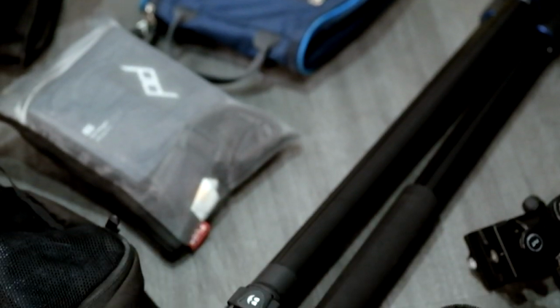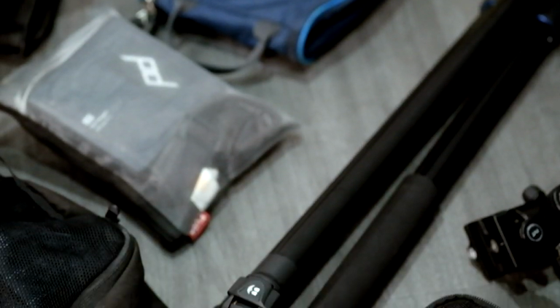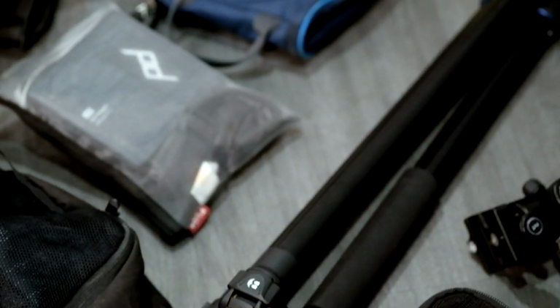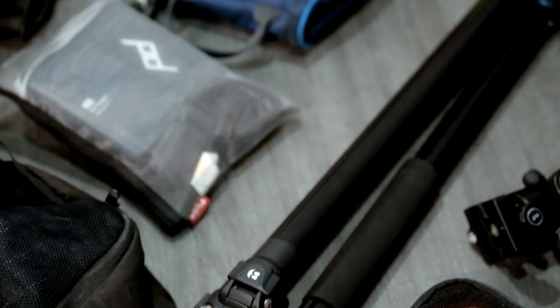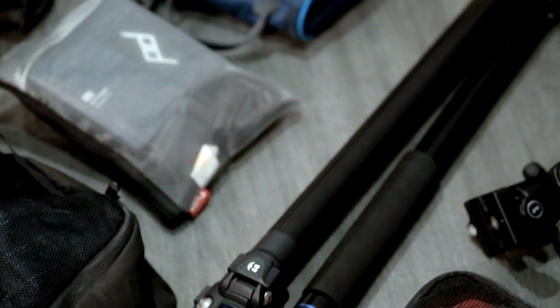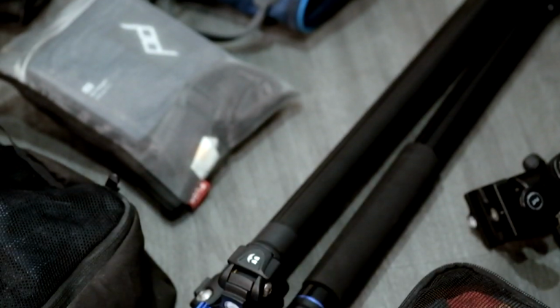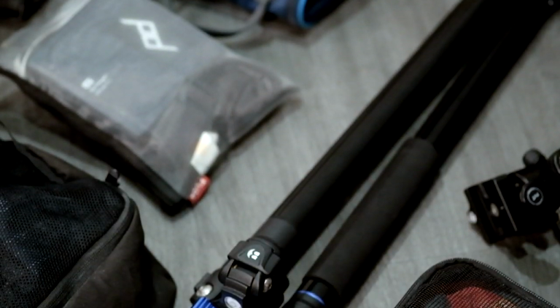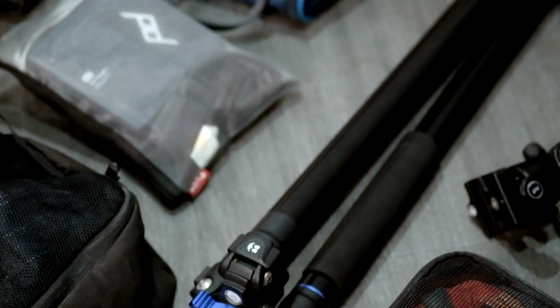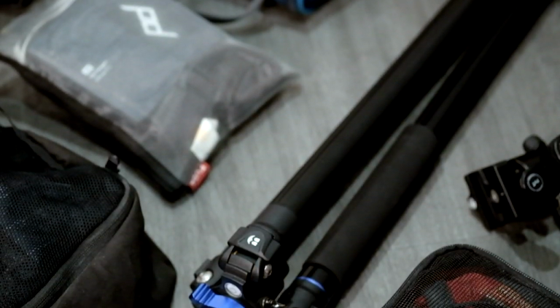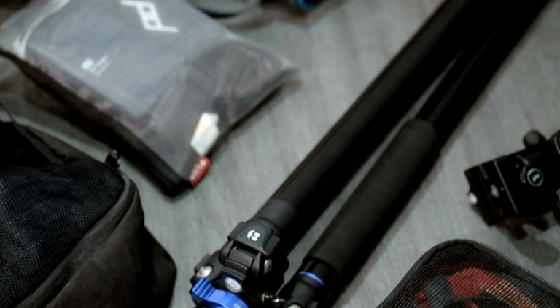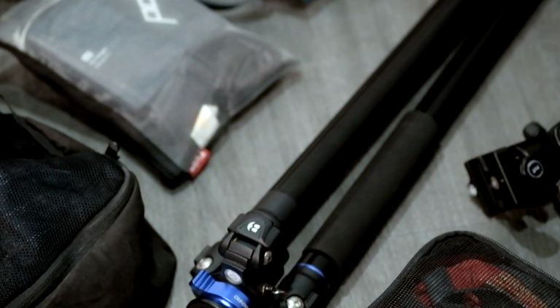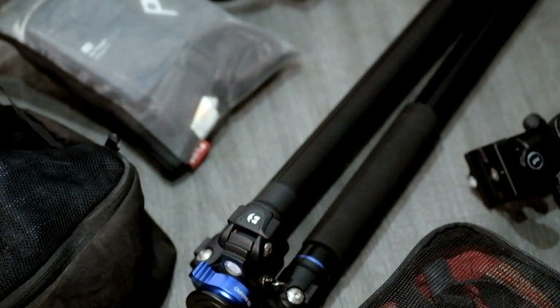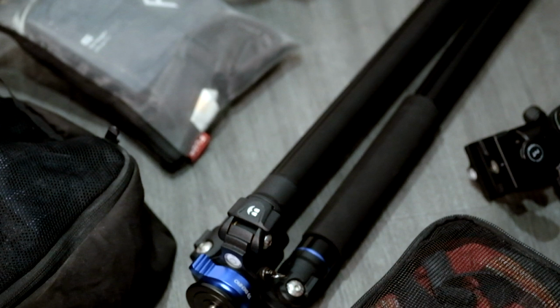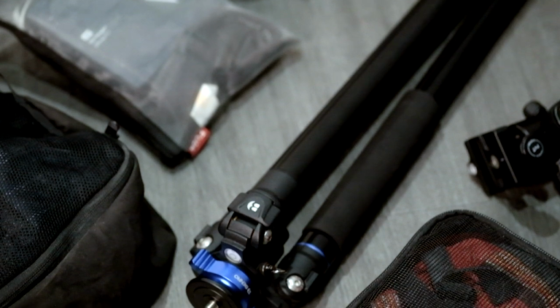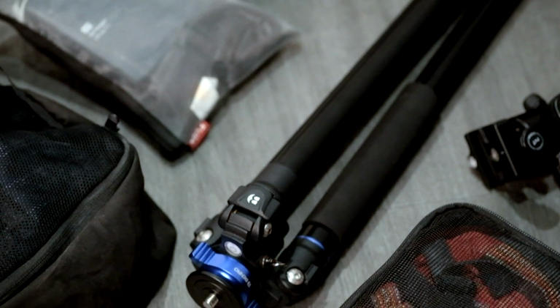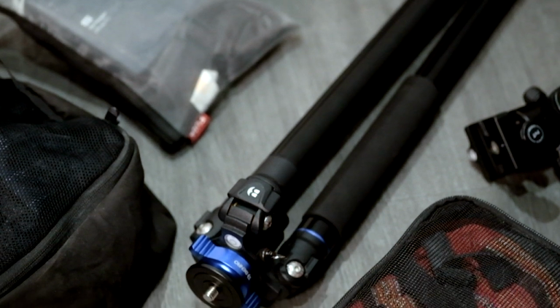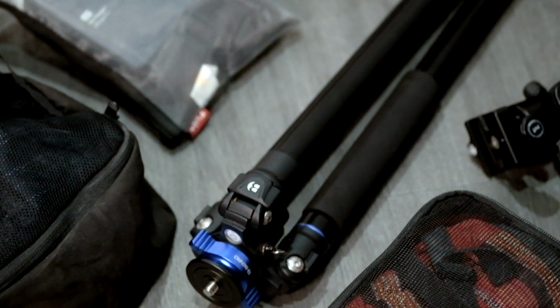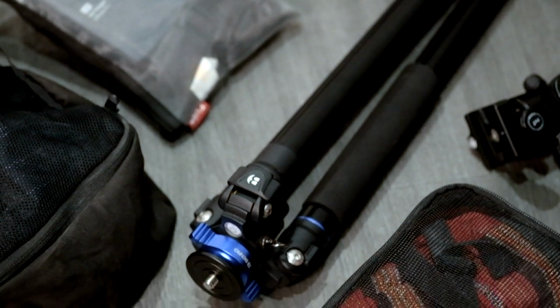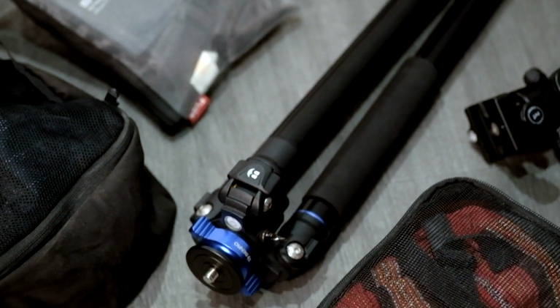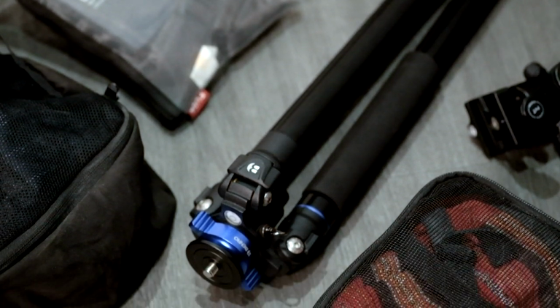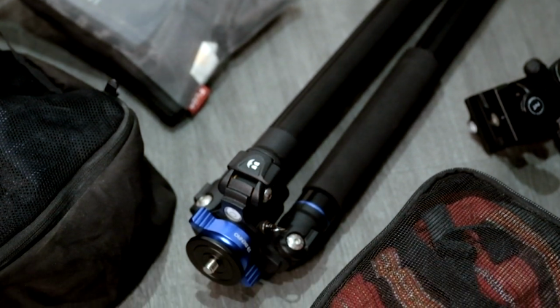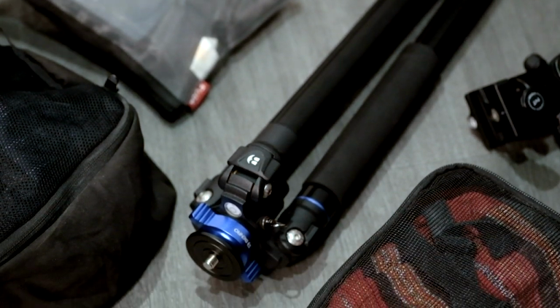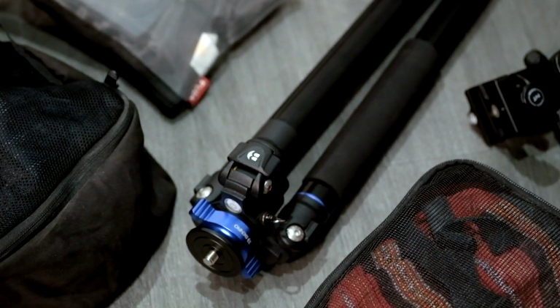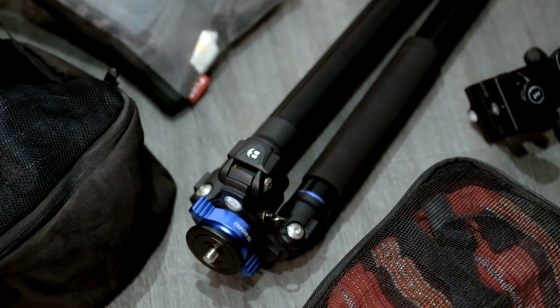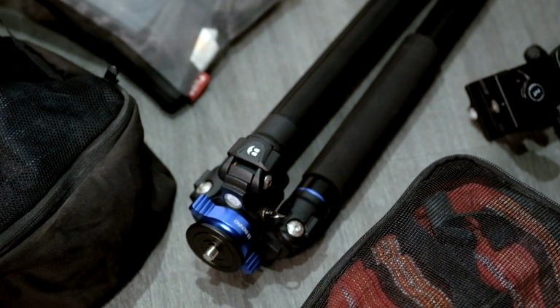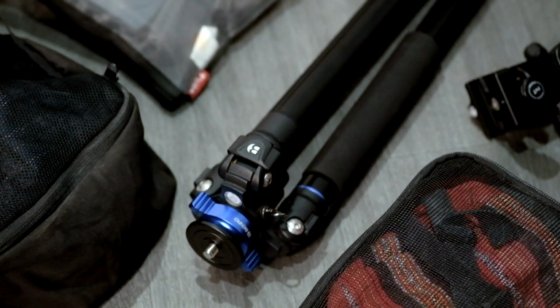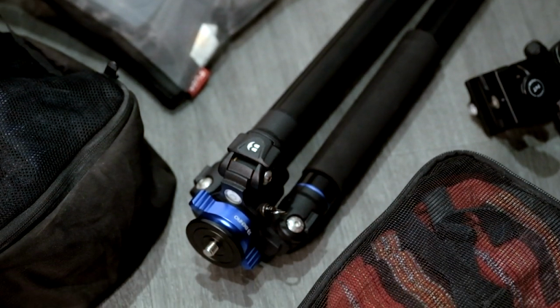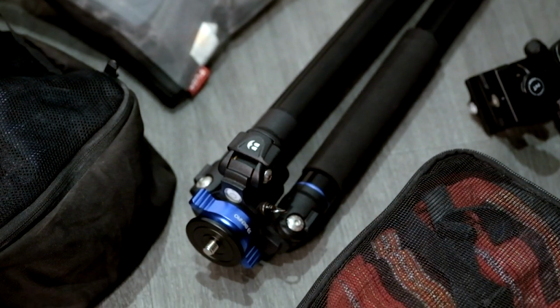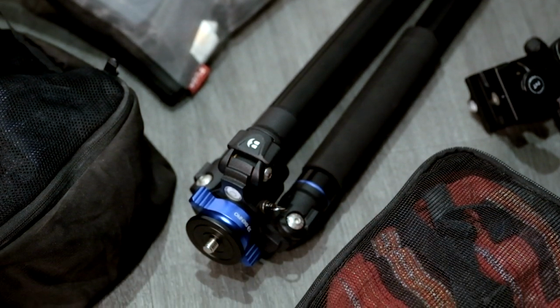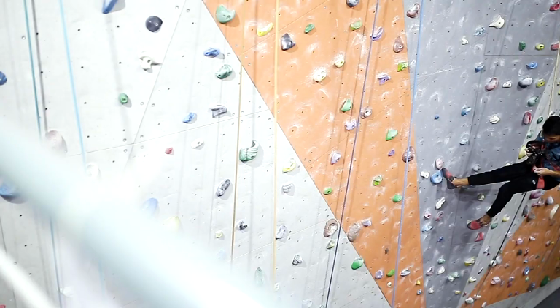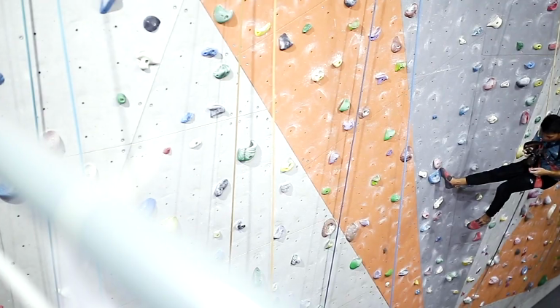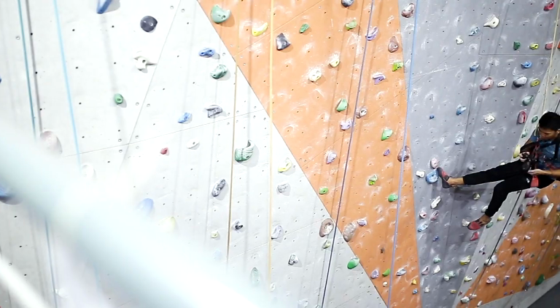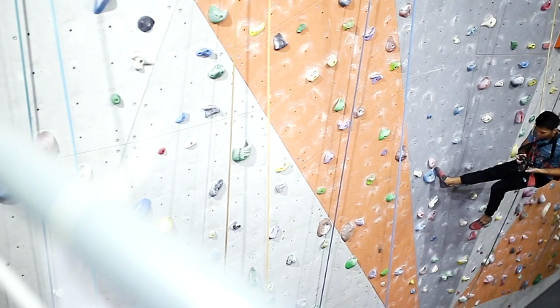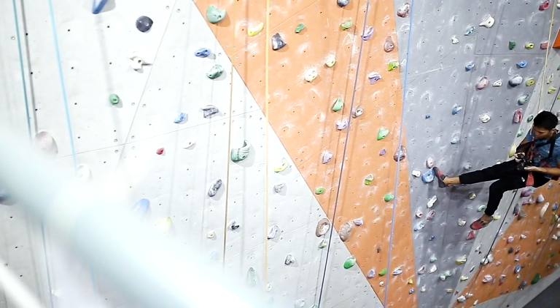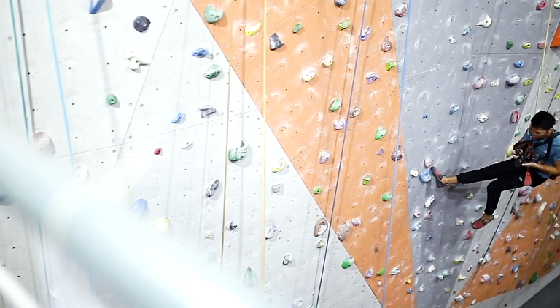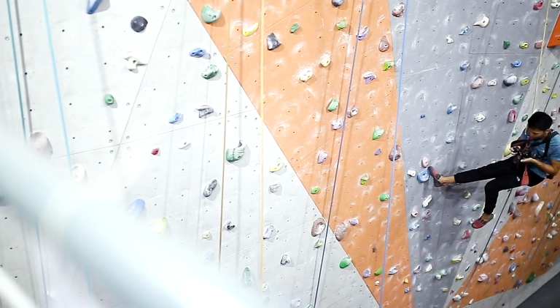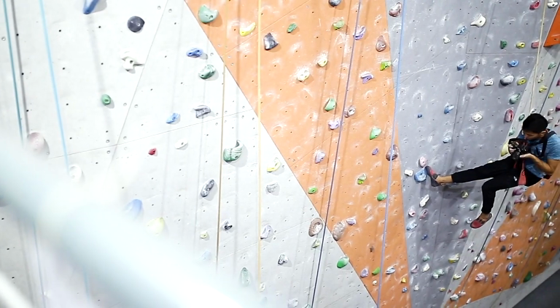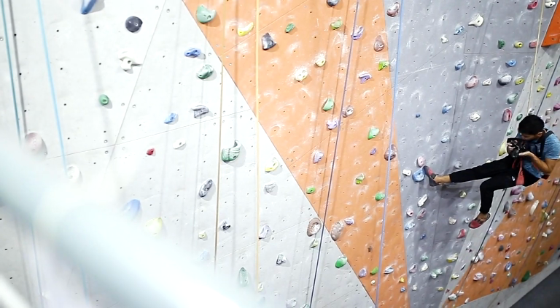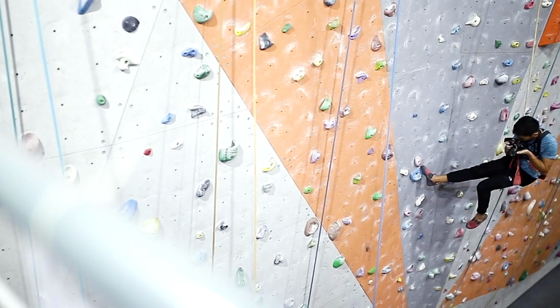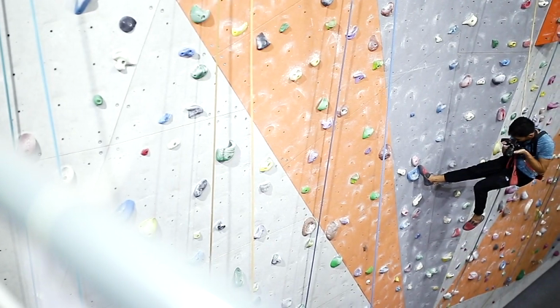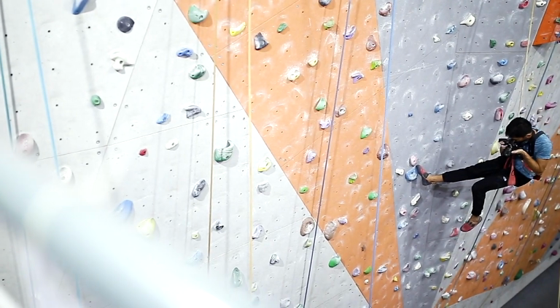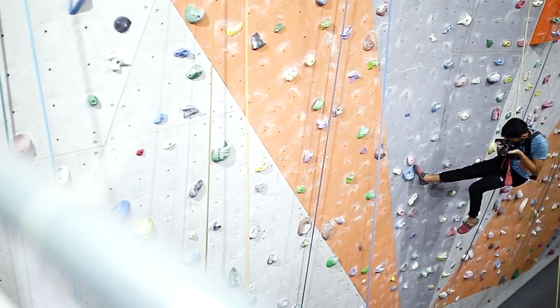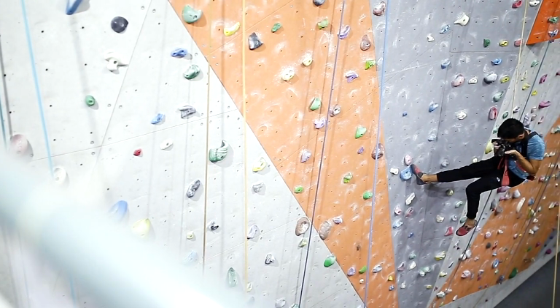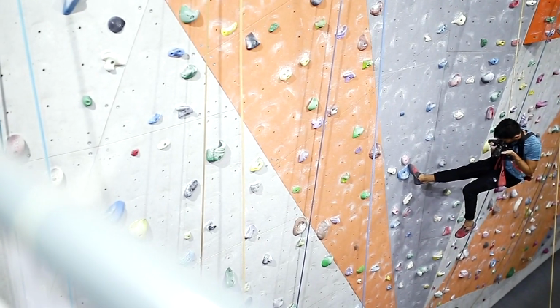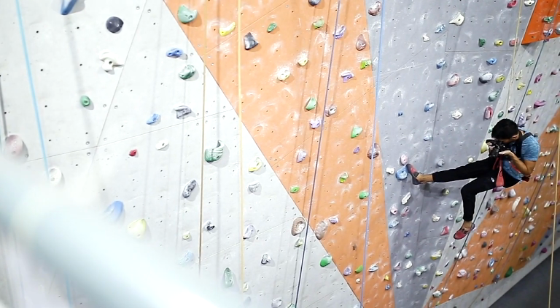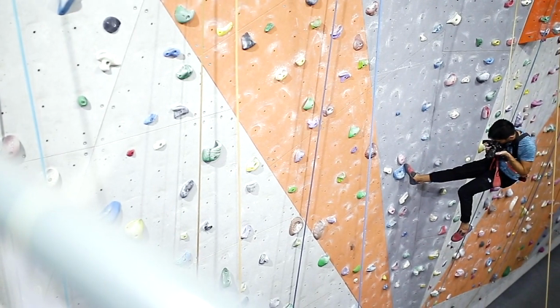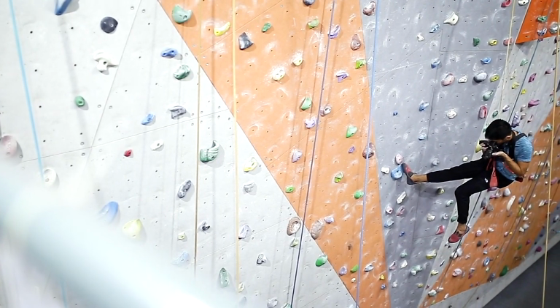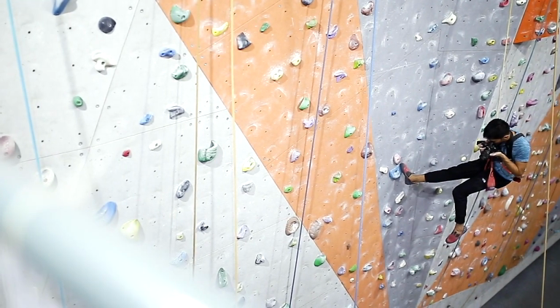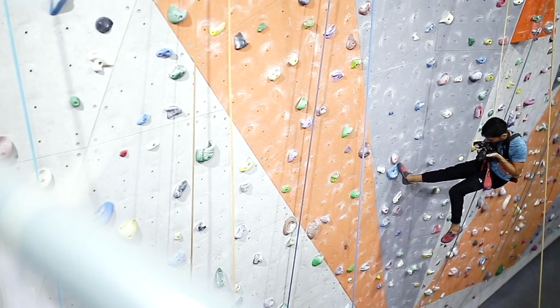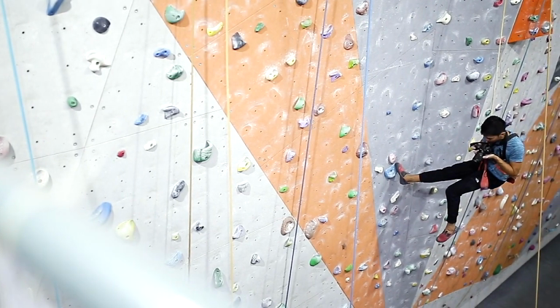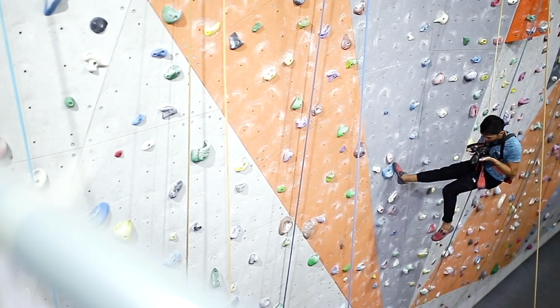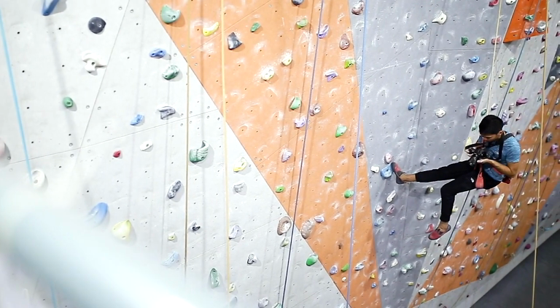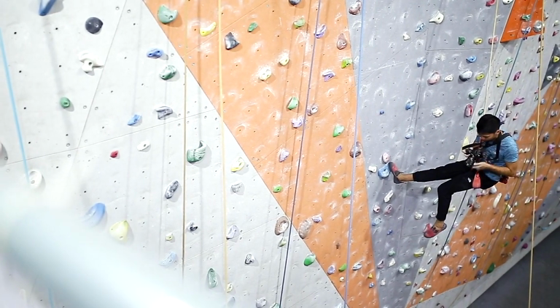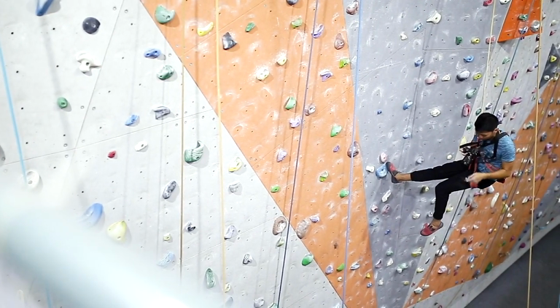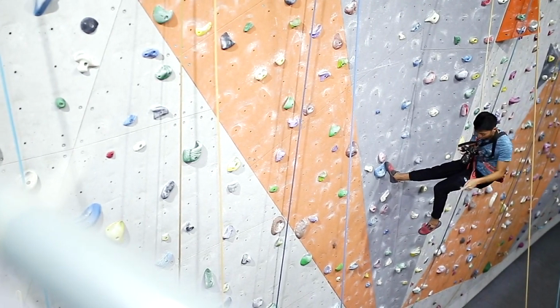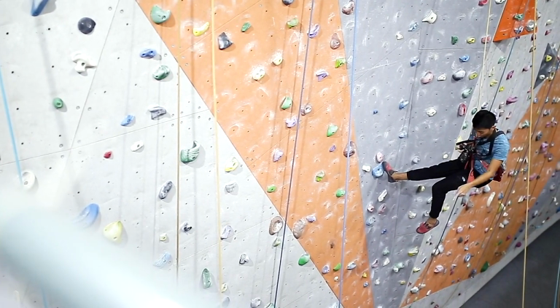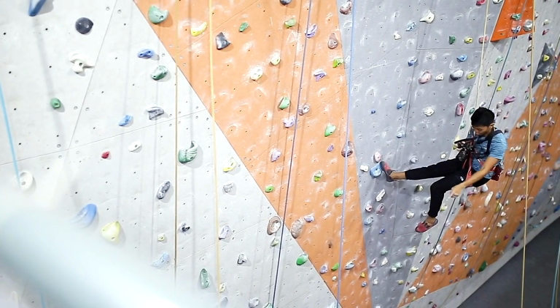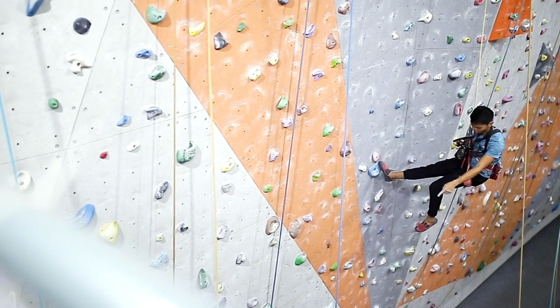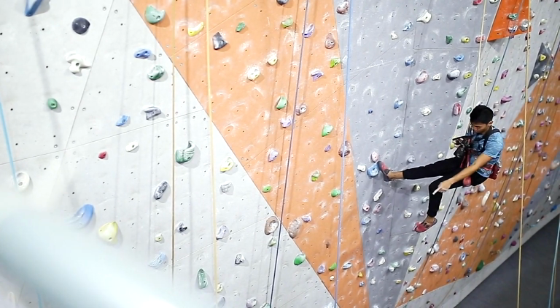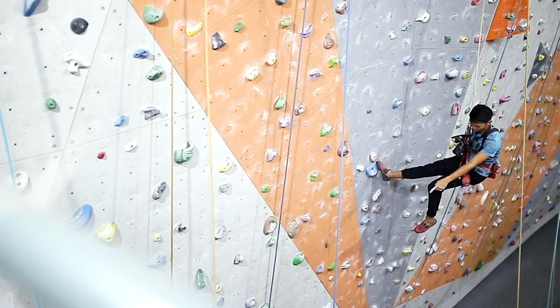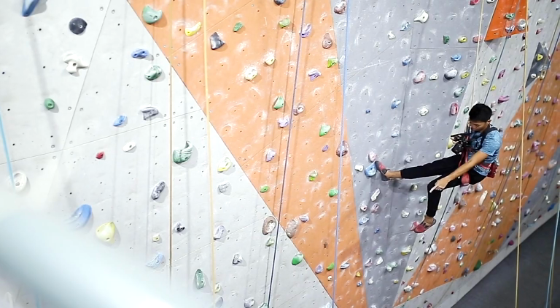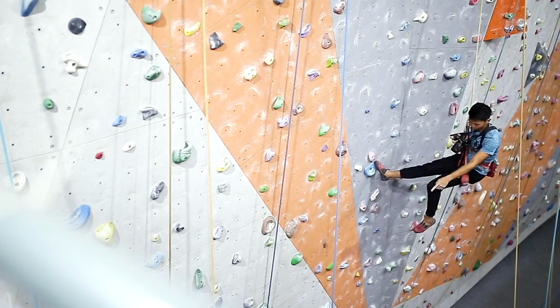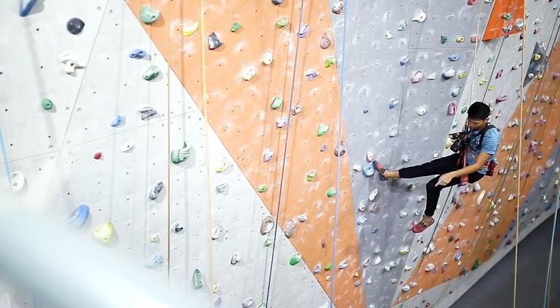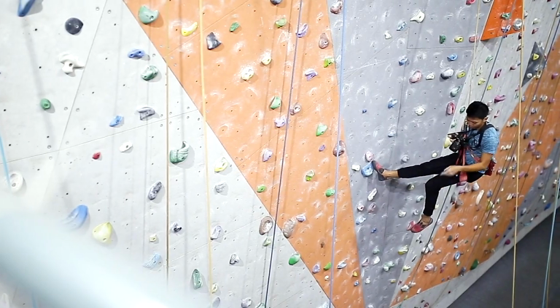For tripods, I'd only use a tripod if I need a long exposure or there's not enough light. As much as possible, keep your equipment to the minimum.